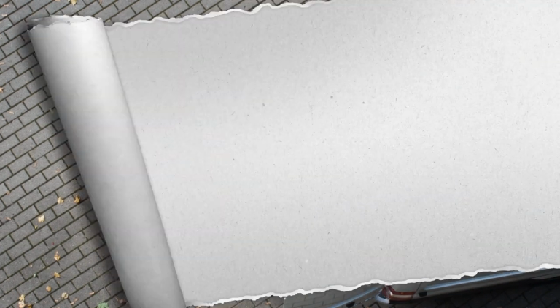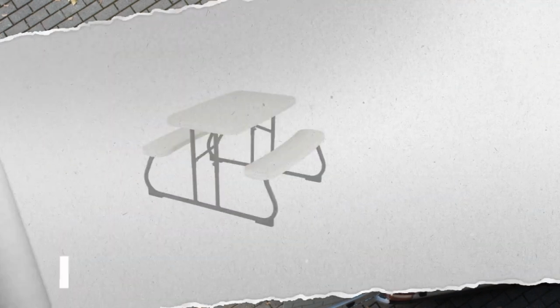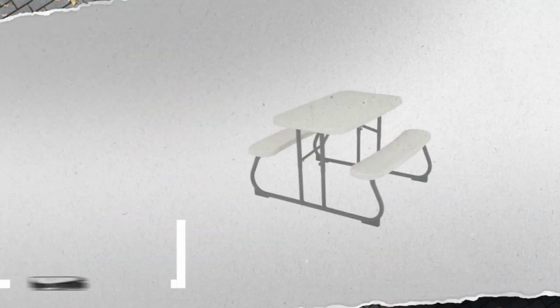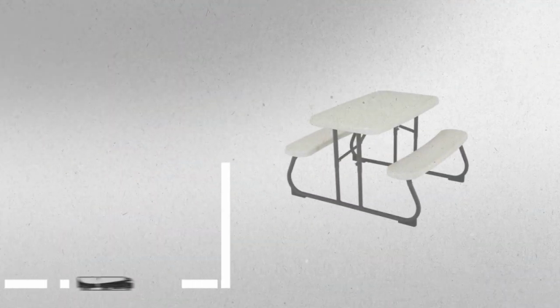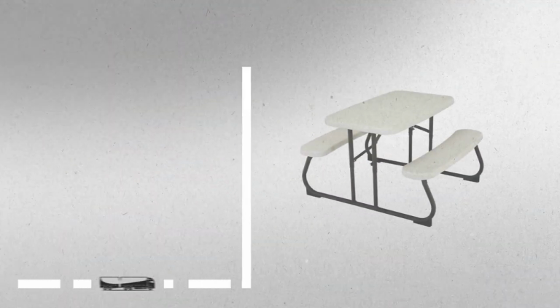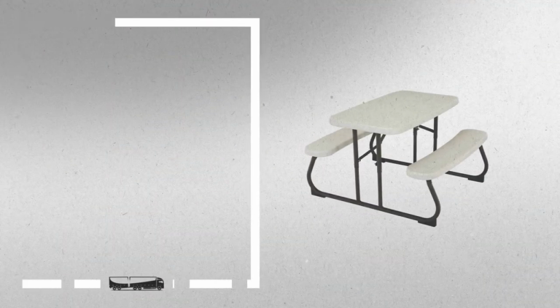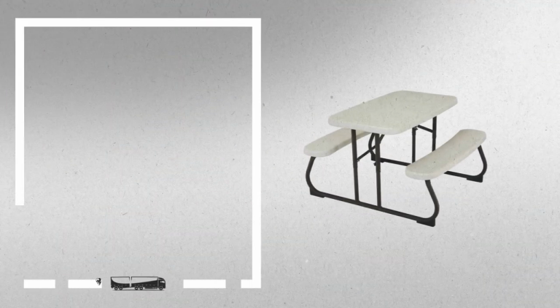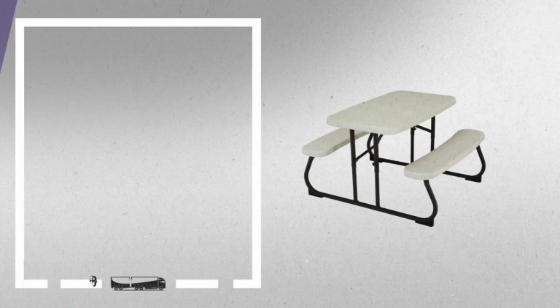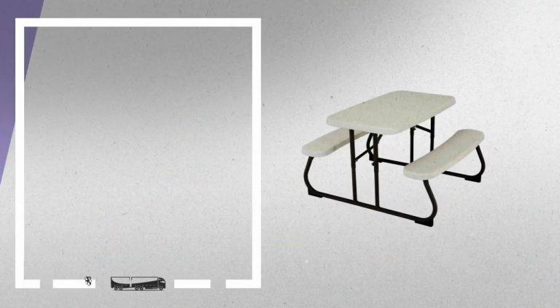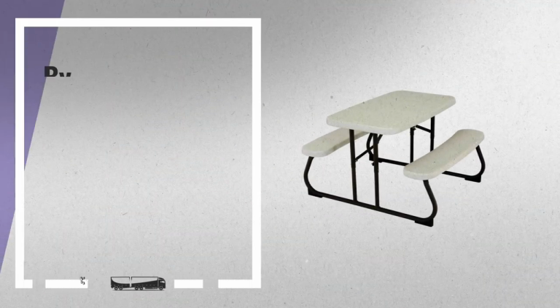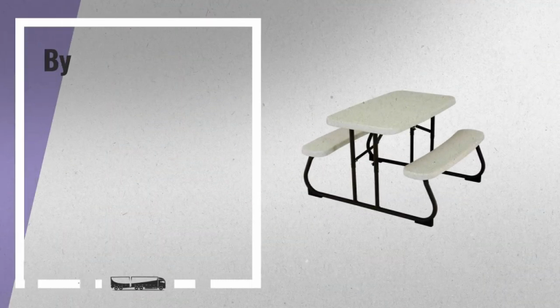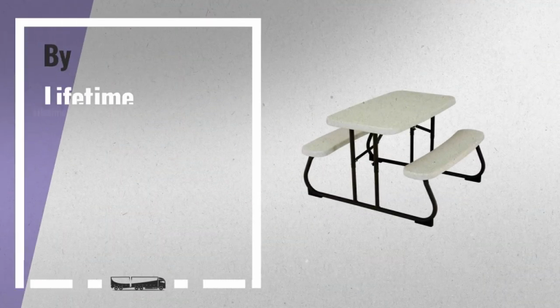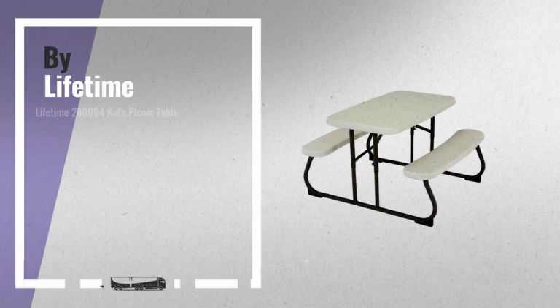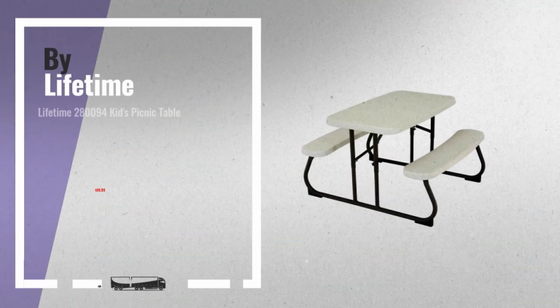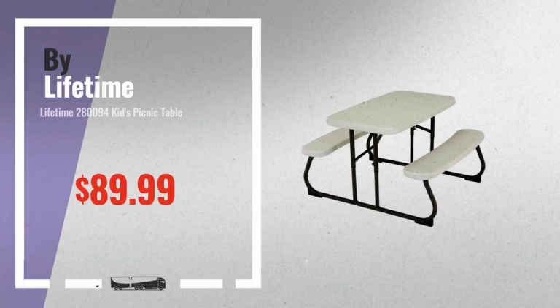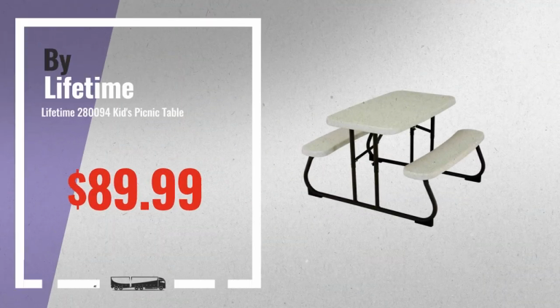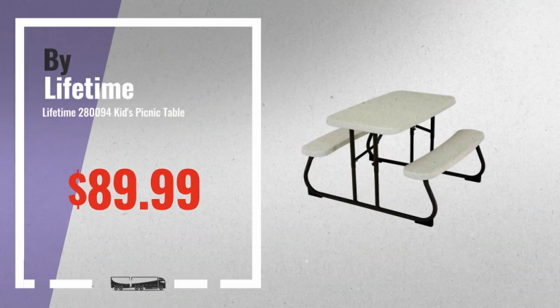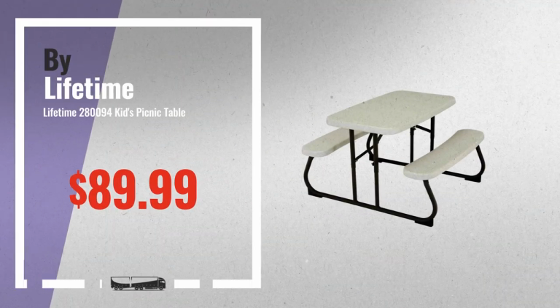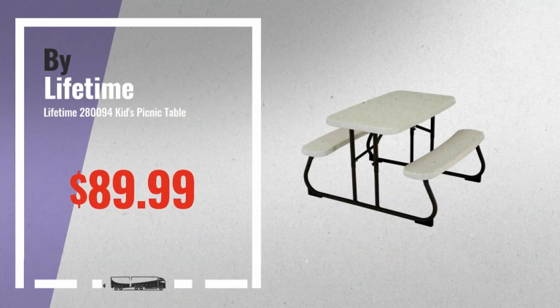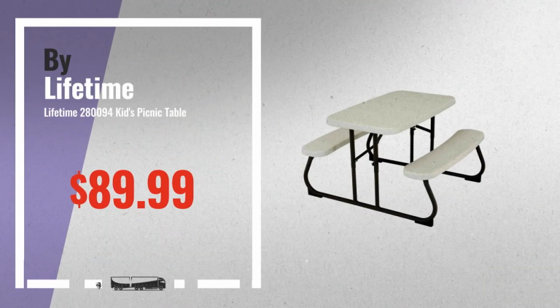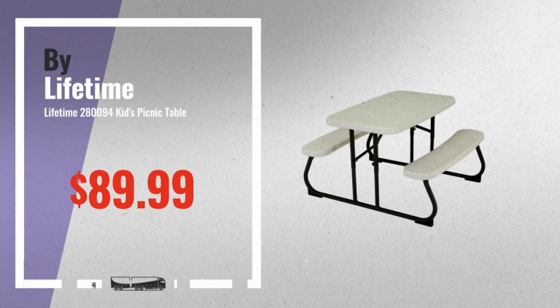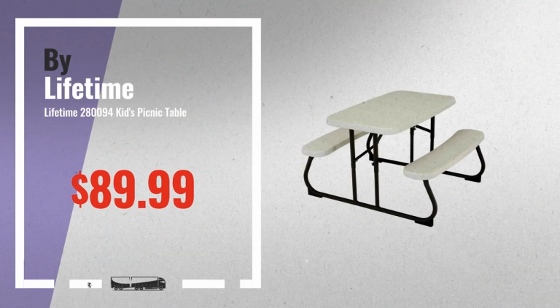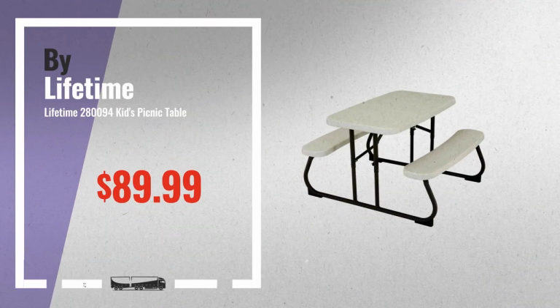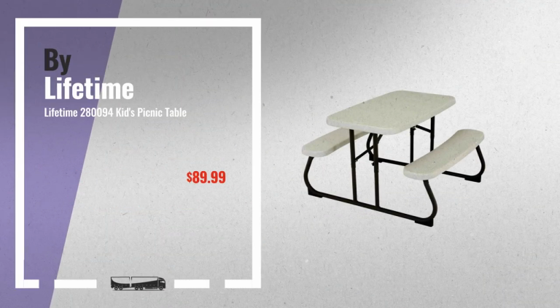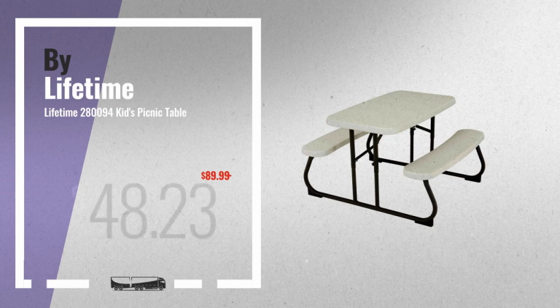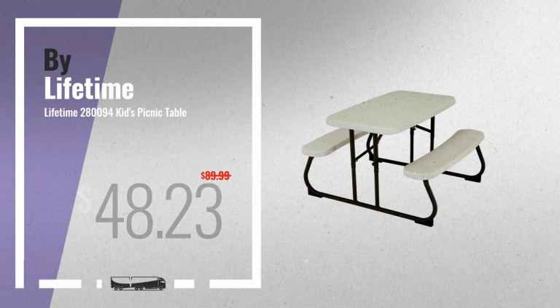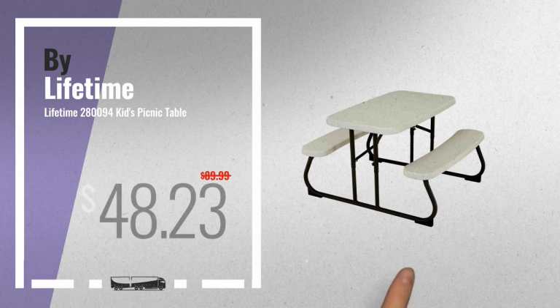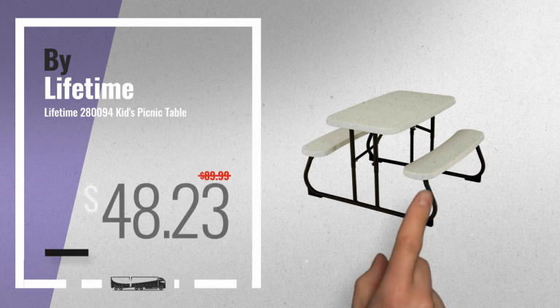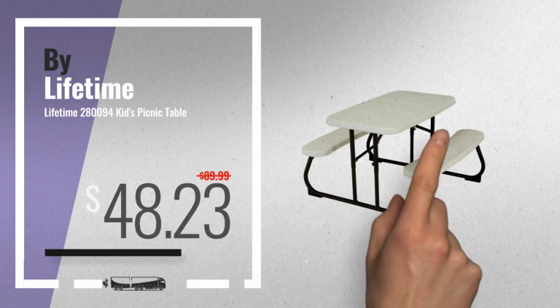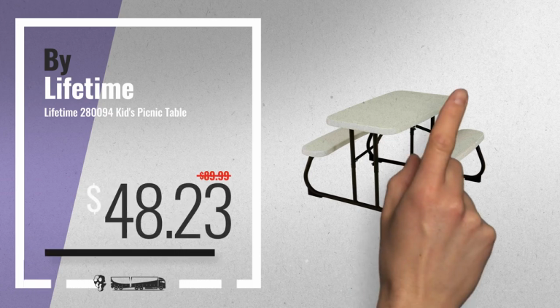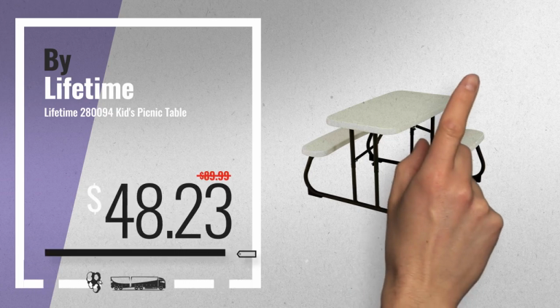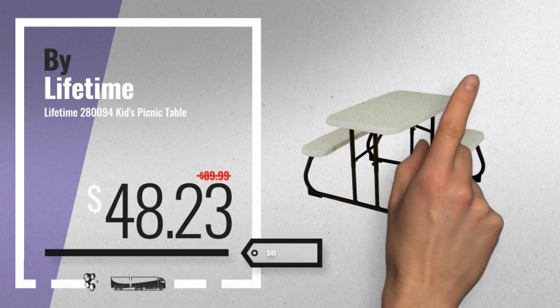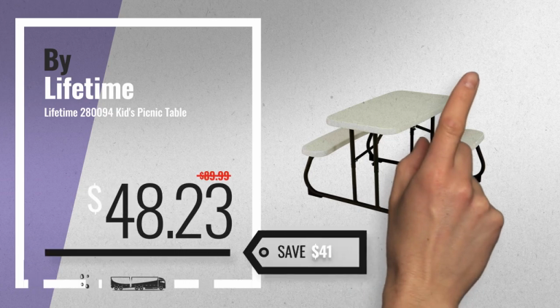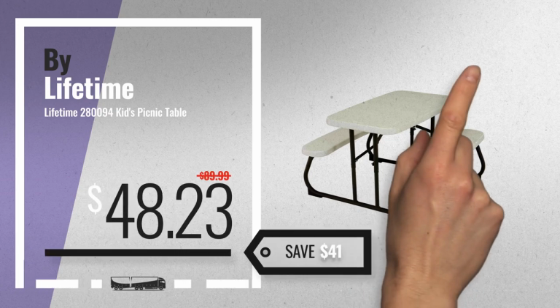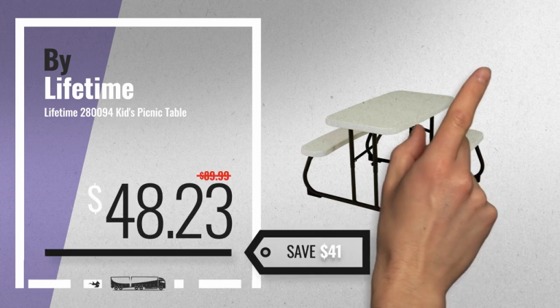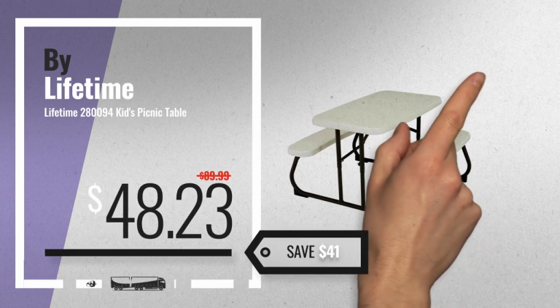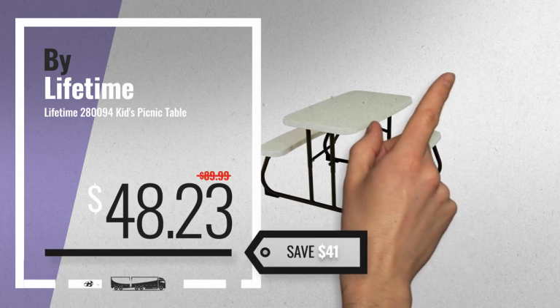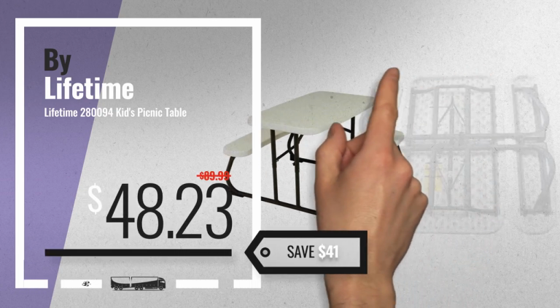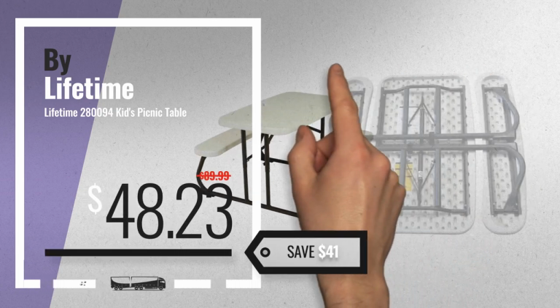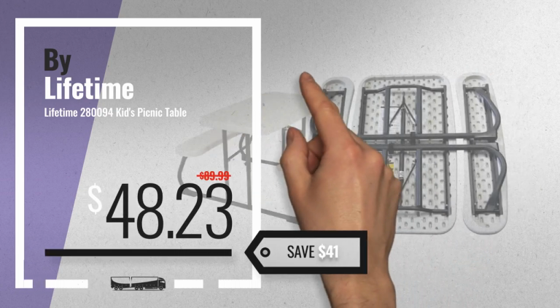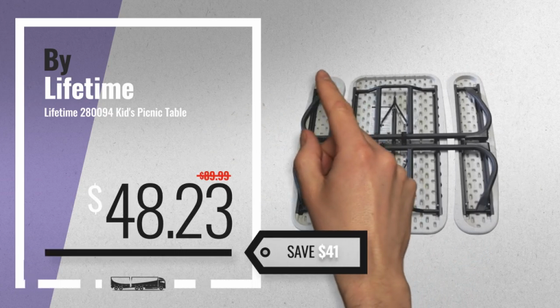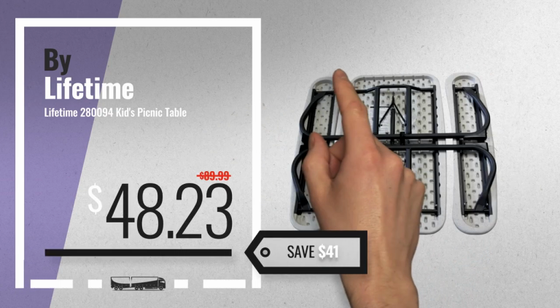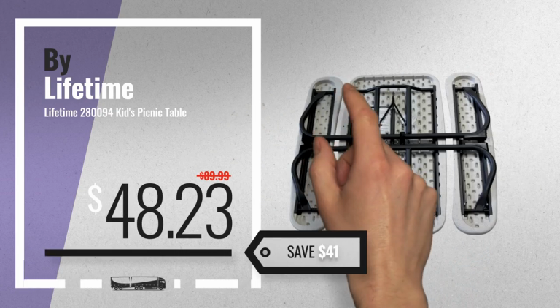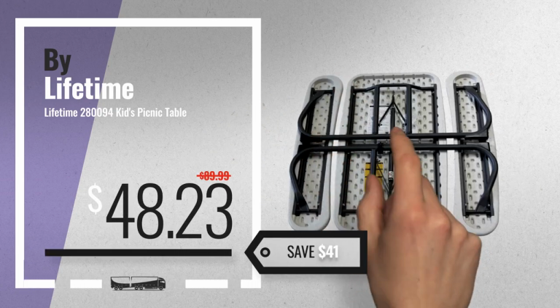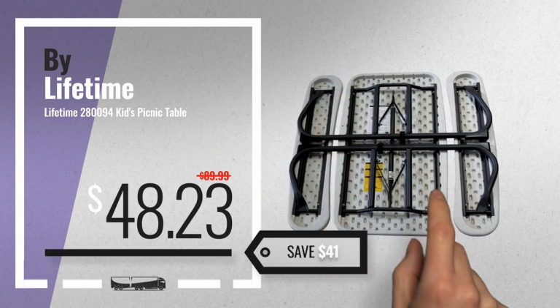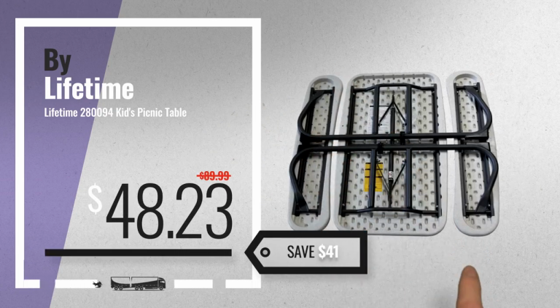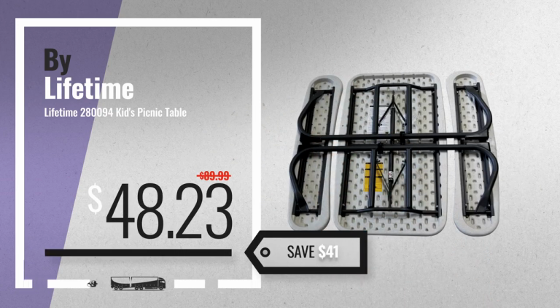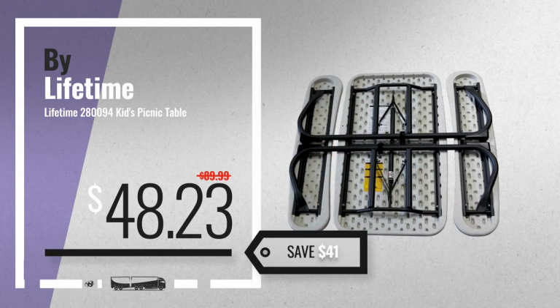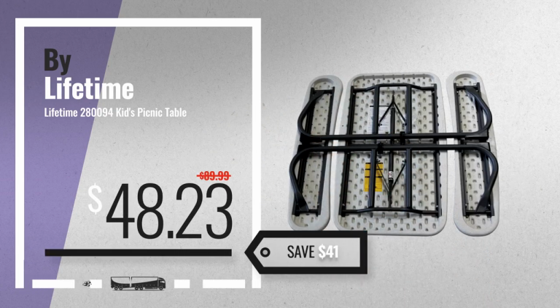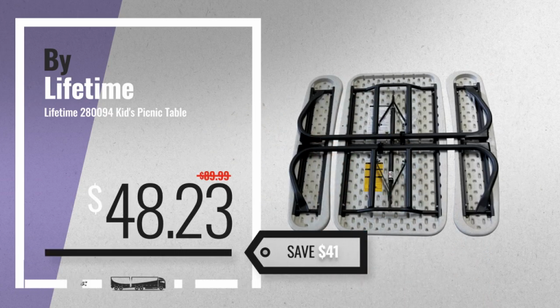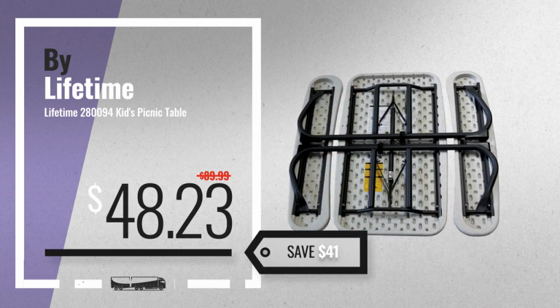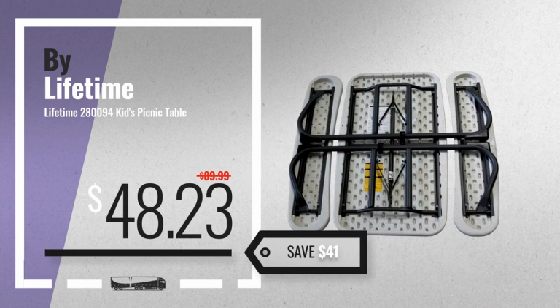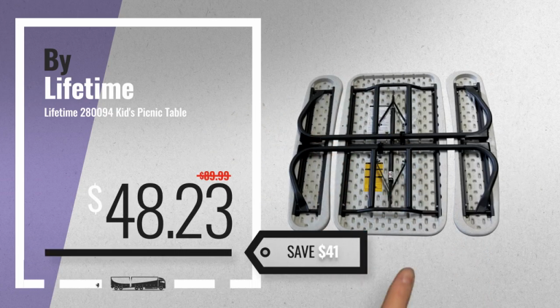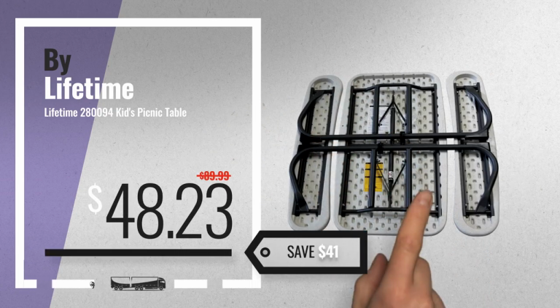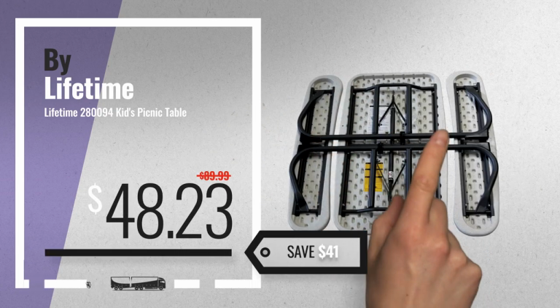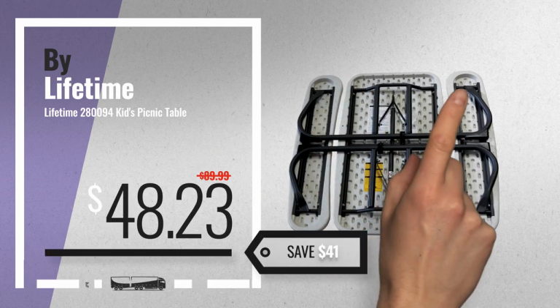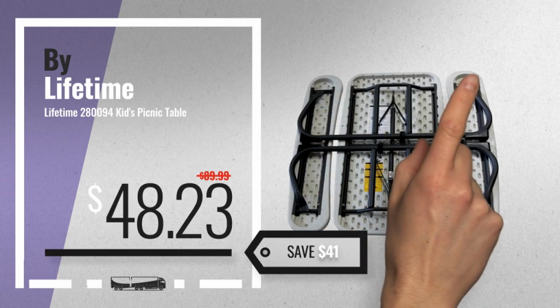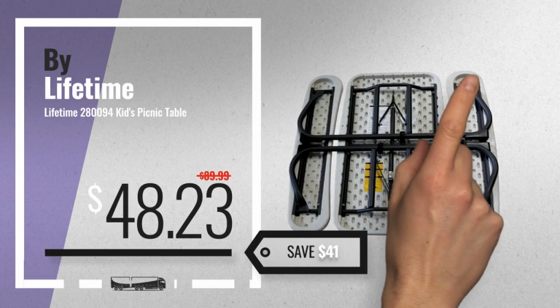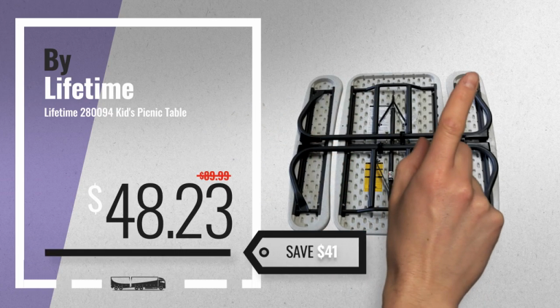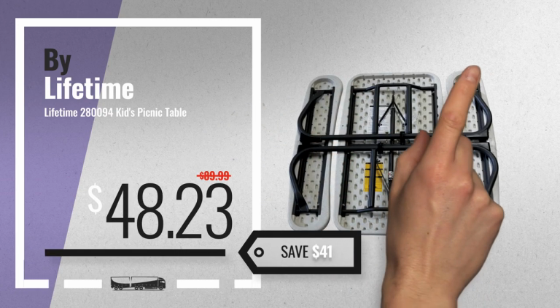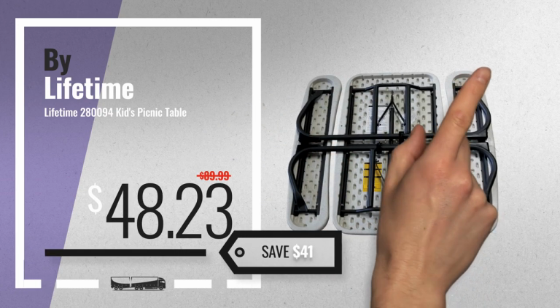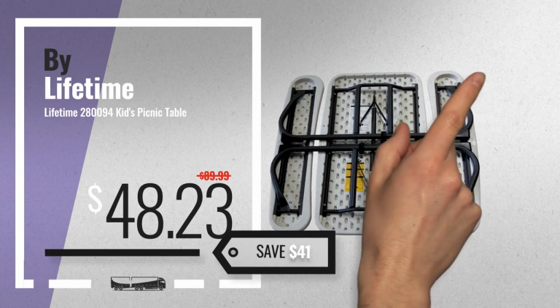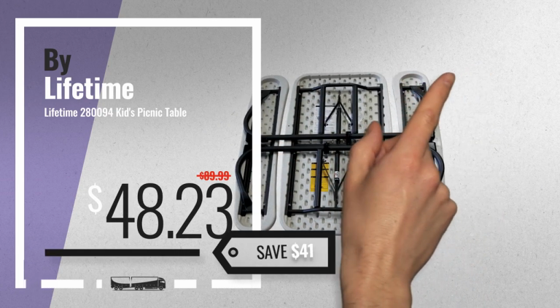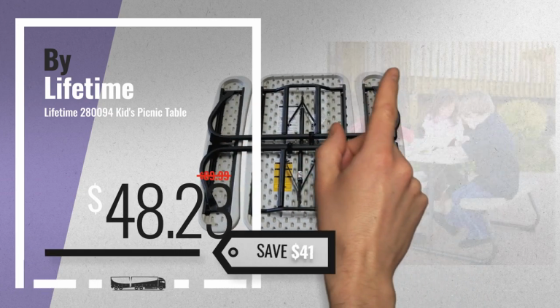Number 1. Buy Lifetime. Our editor's choice. Now only at $48.23.